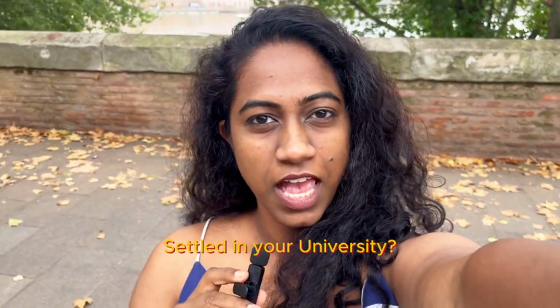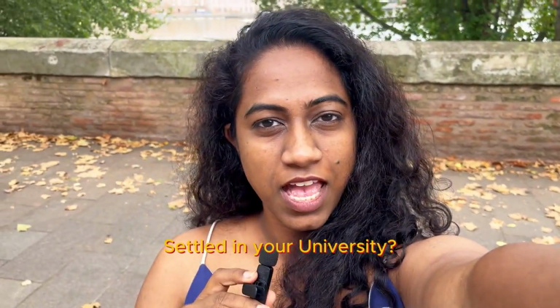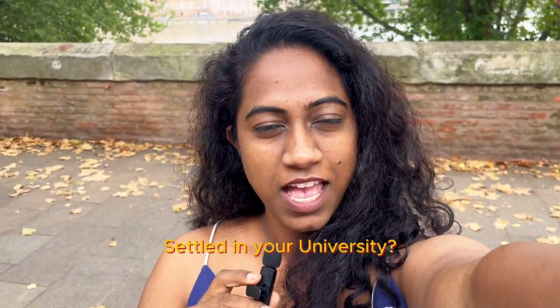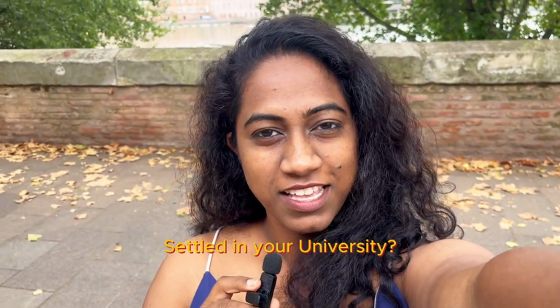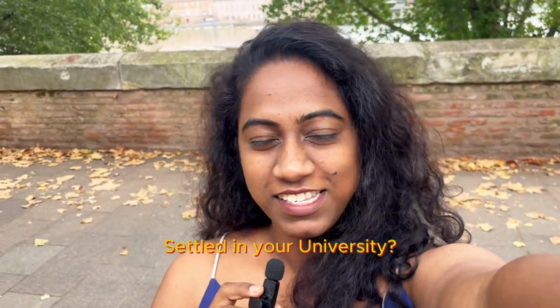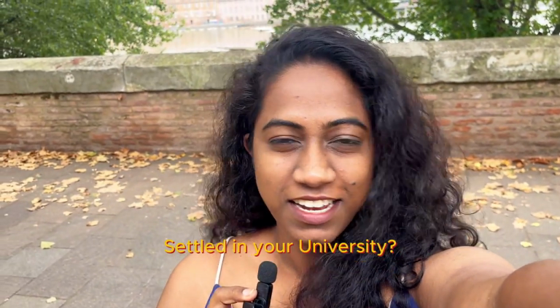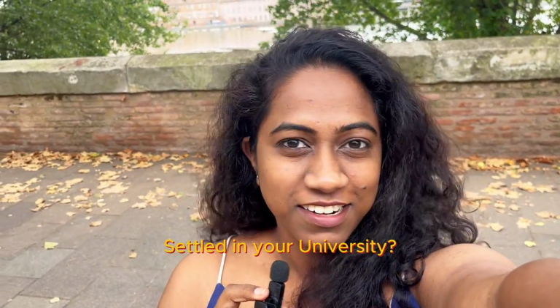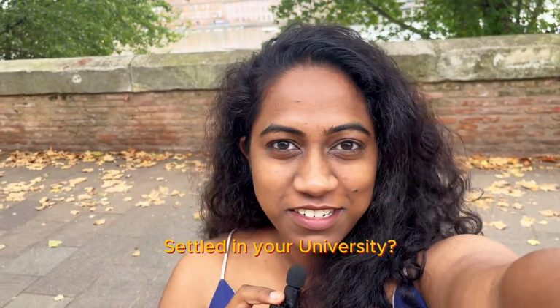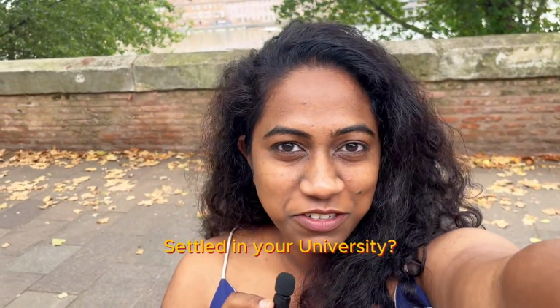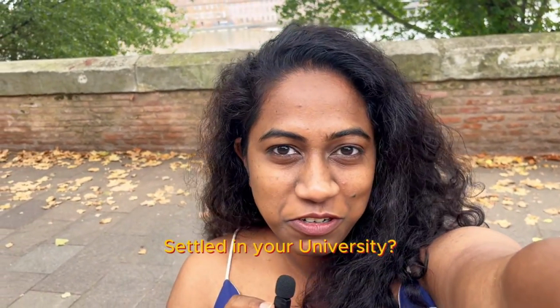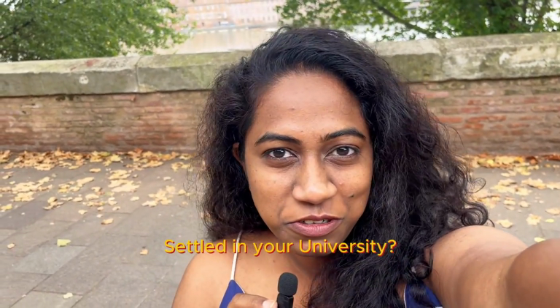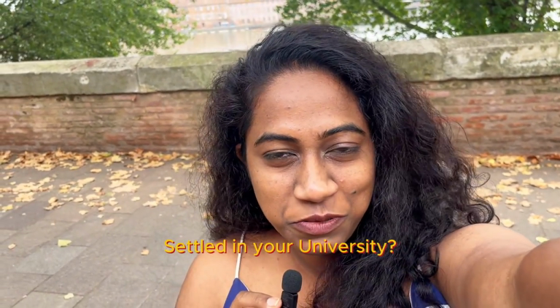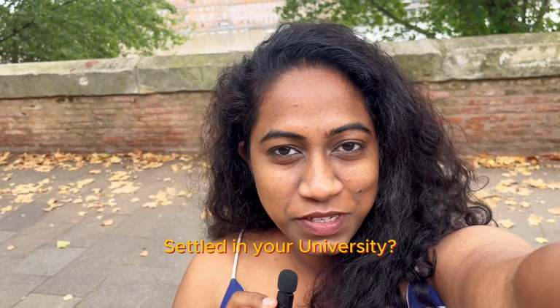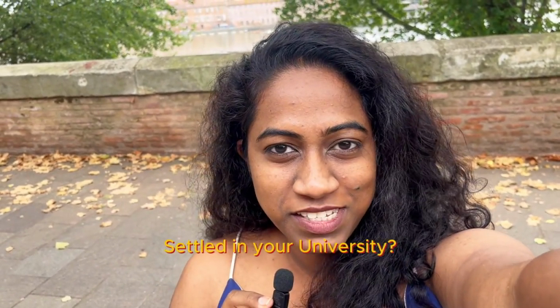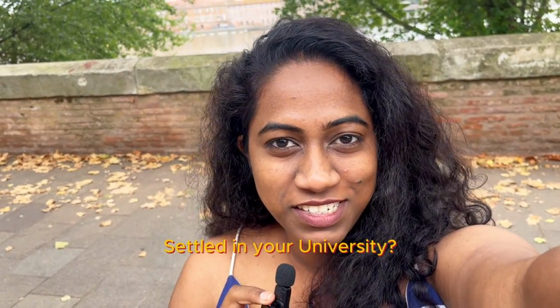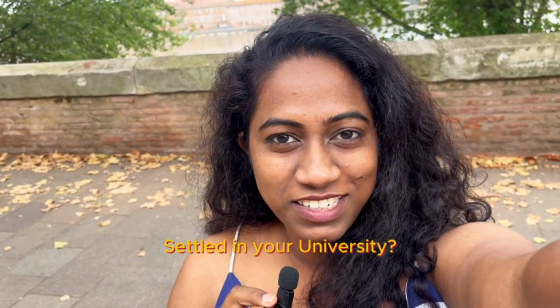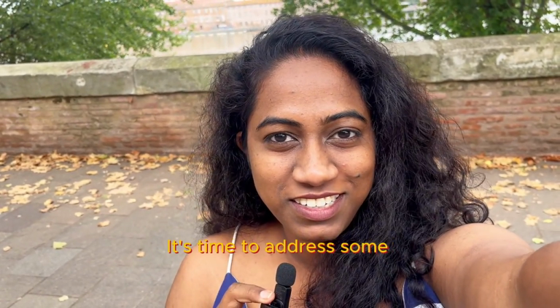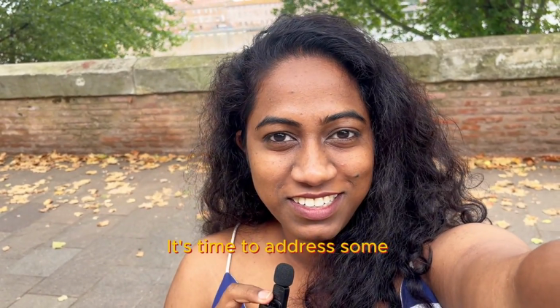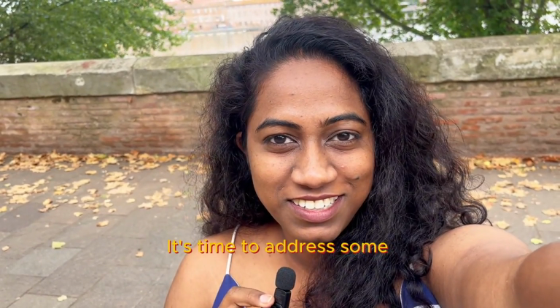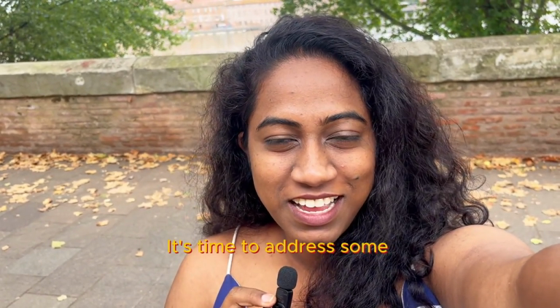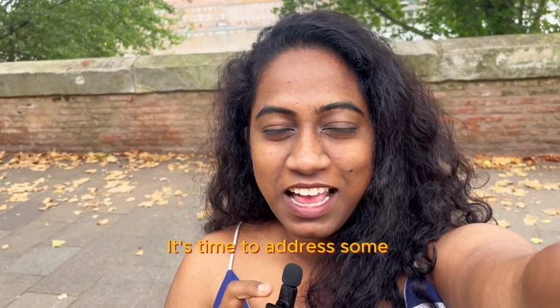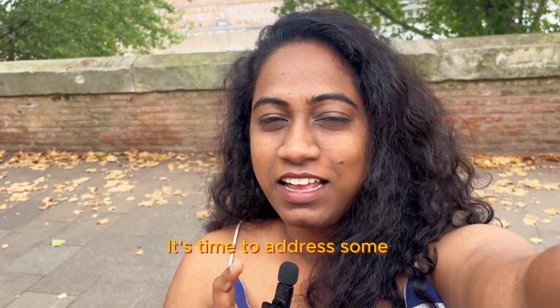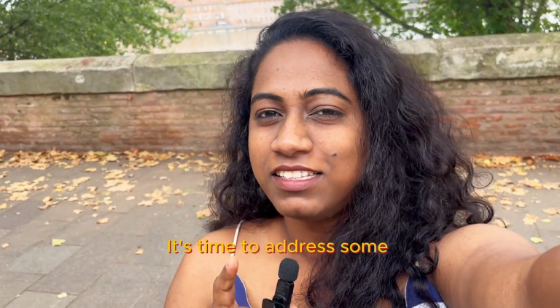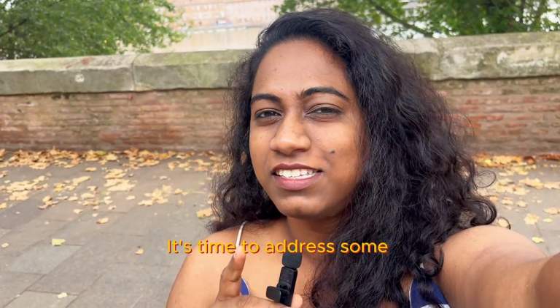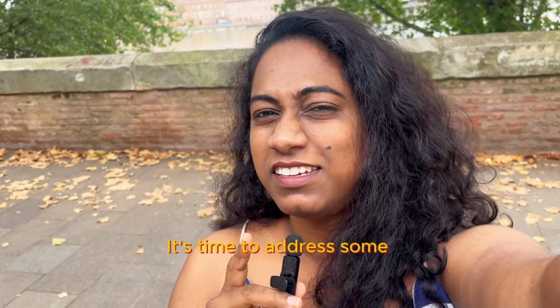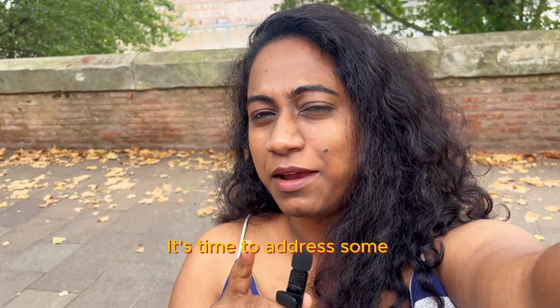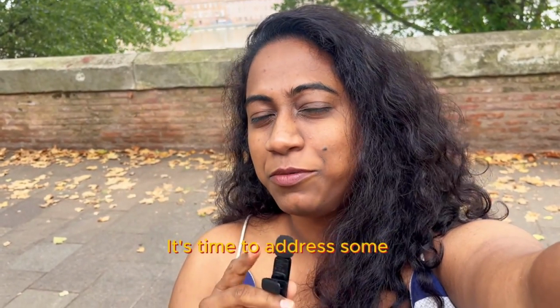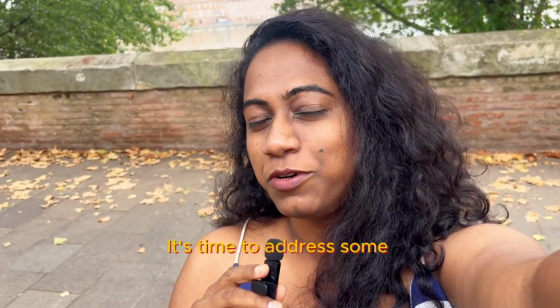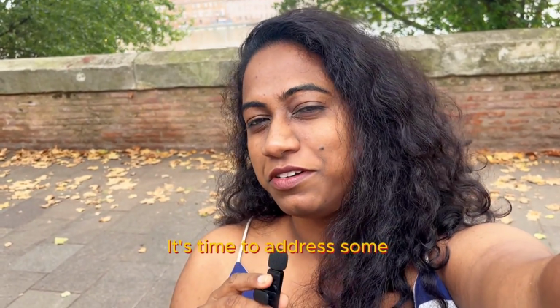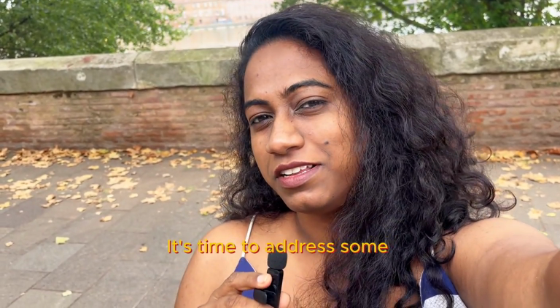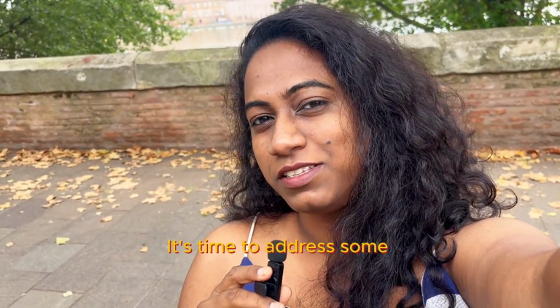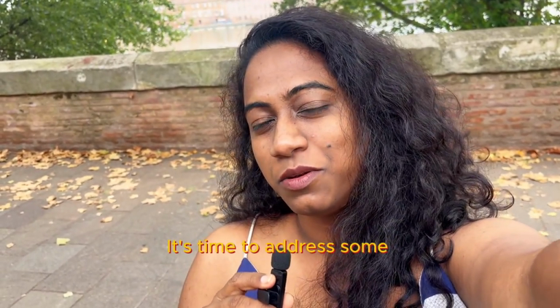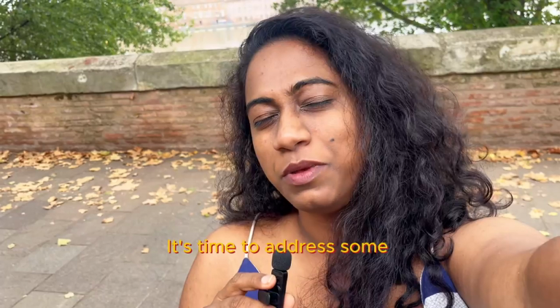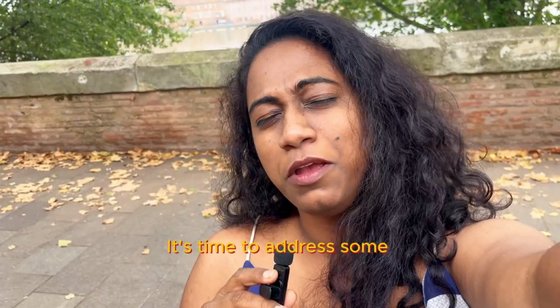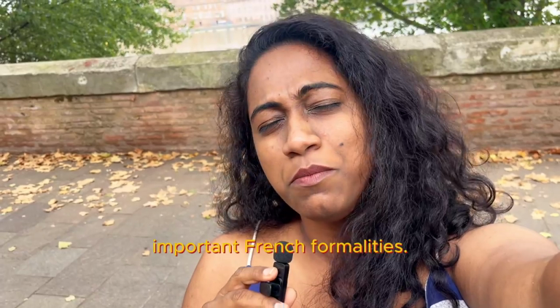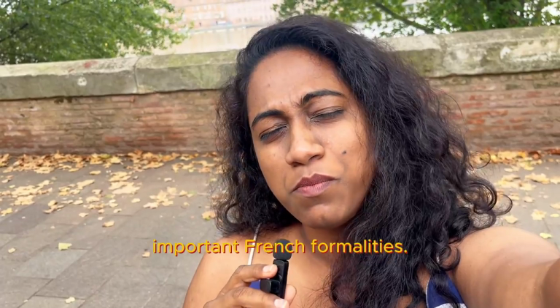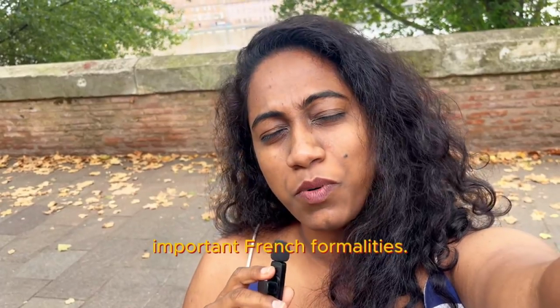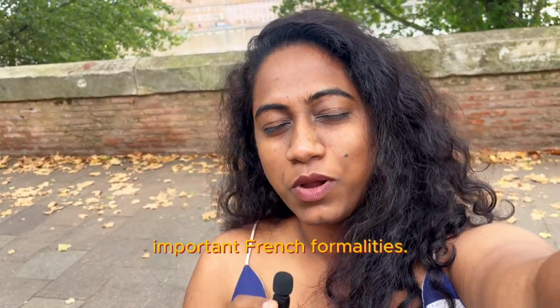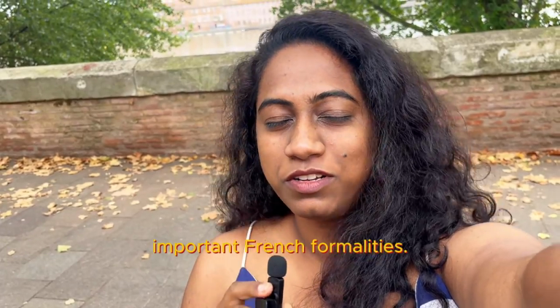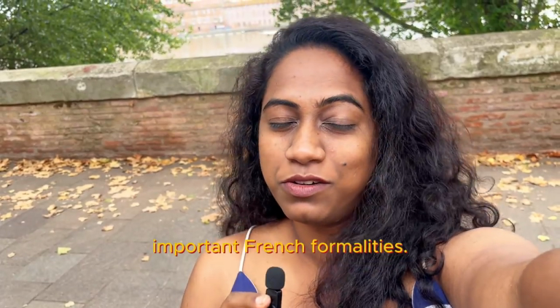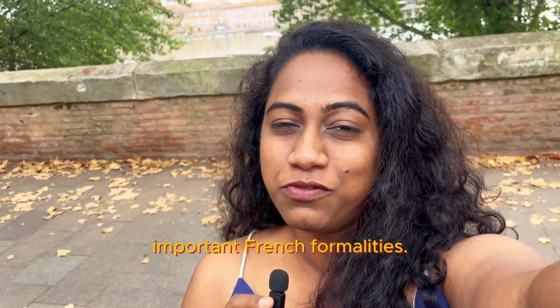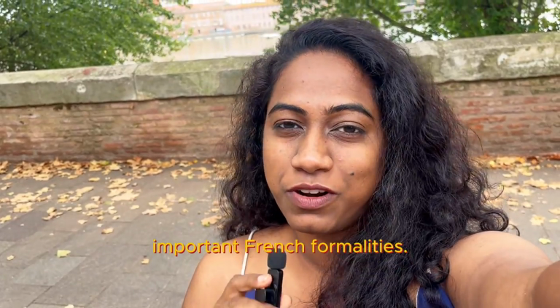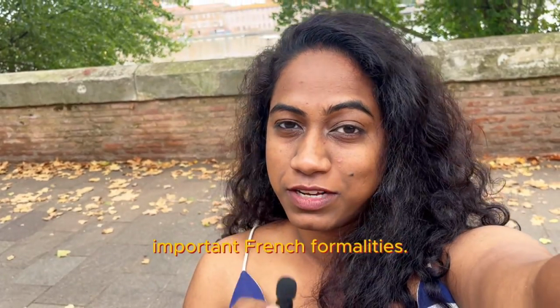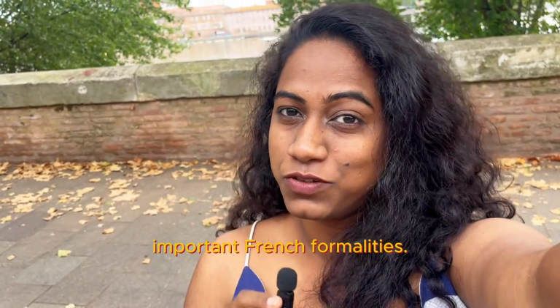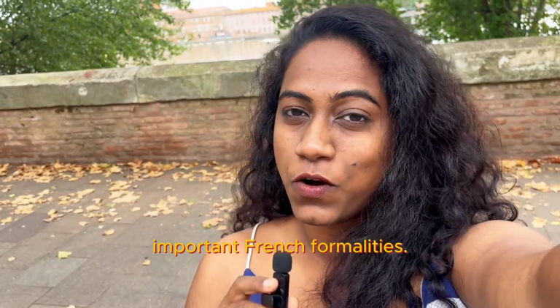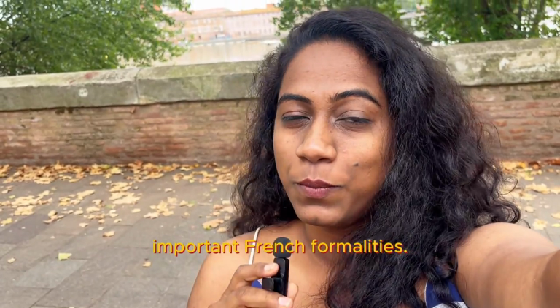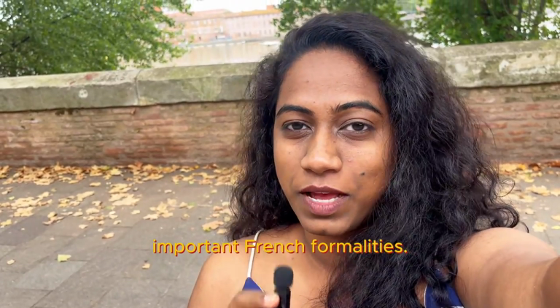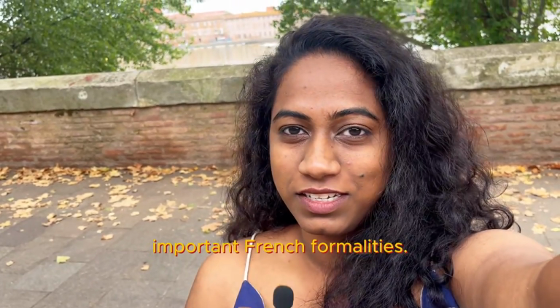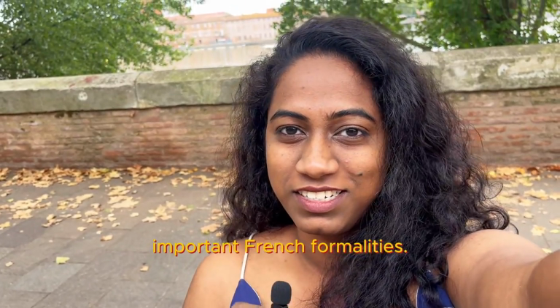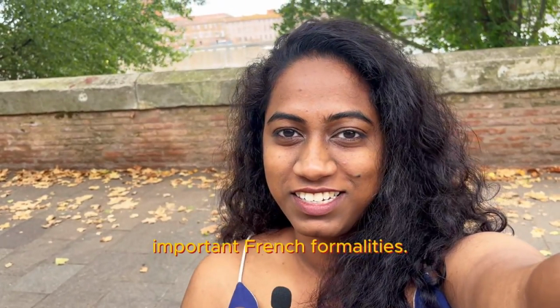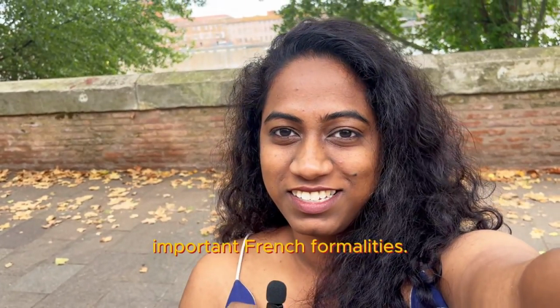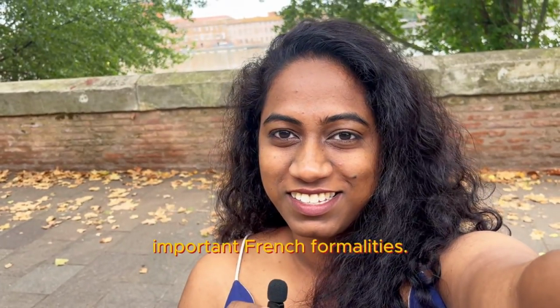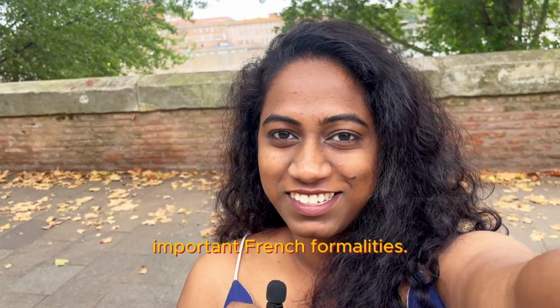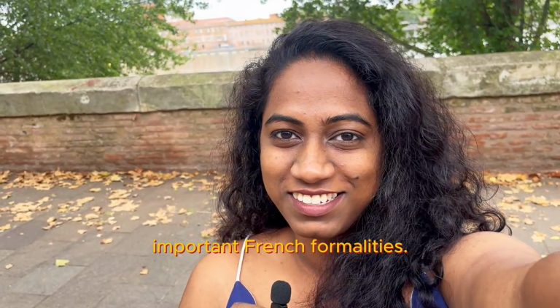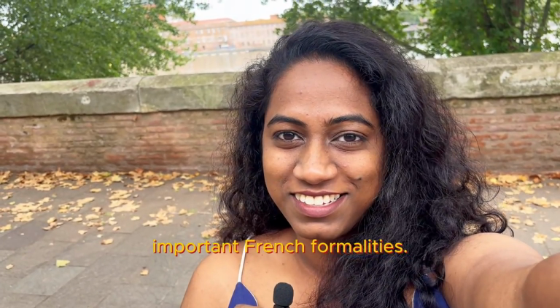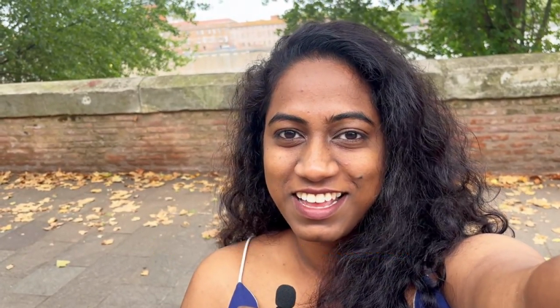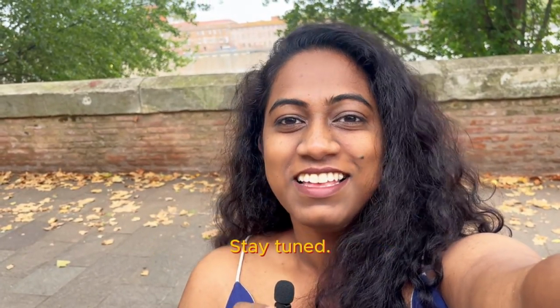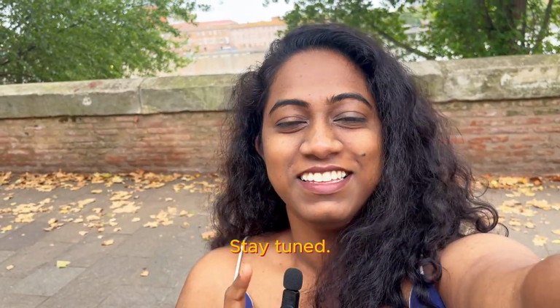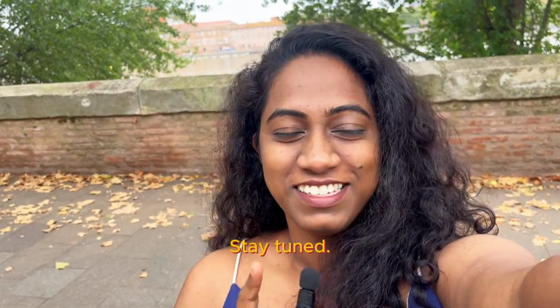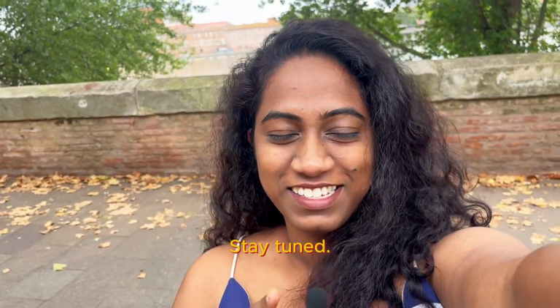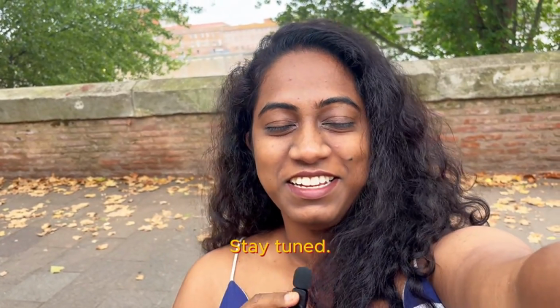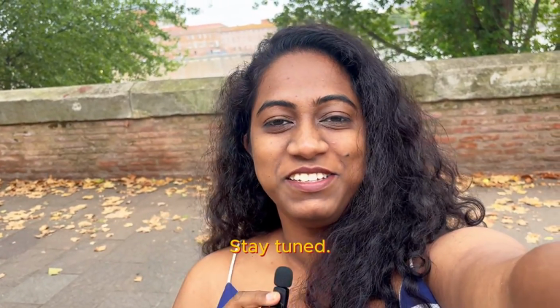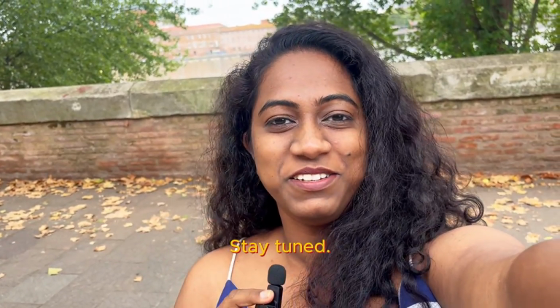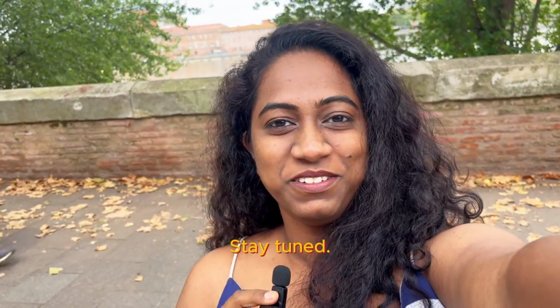Settled in your university? It's time to address some important French formalities. Stay tuned.